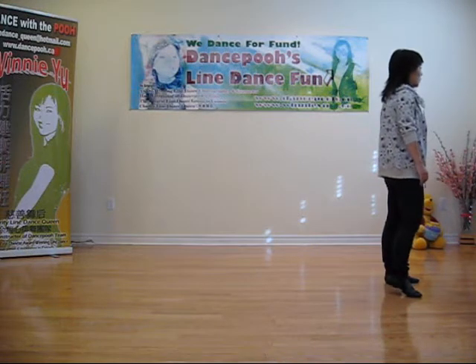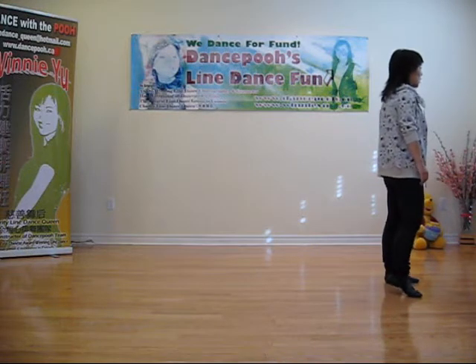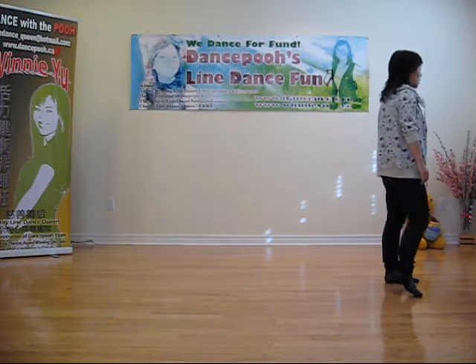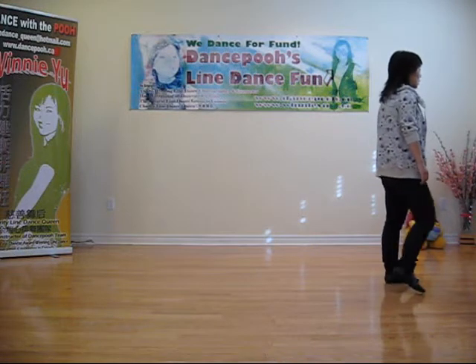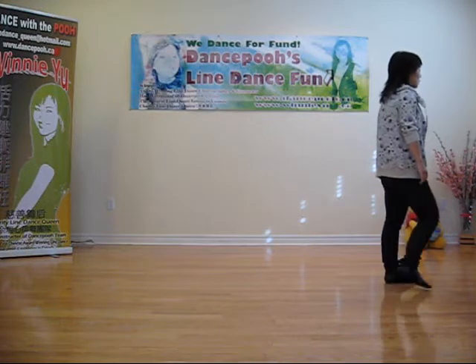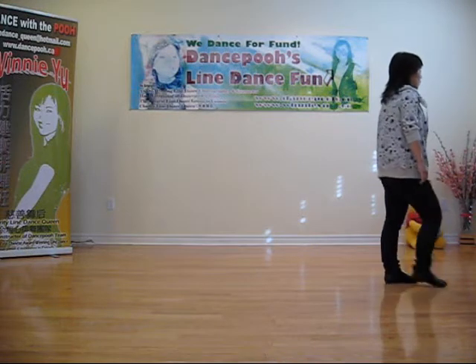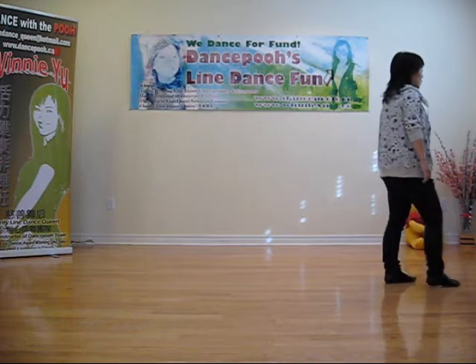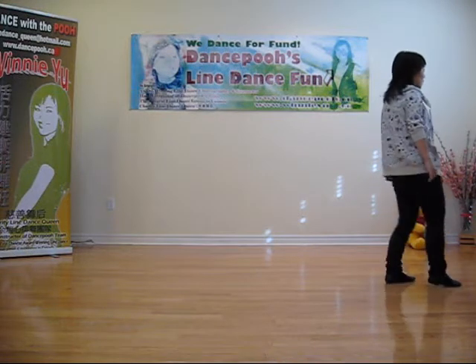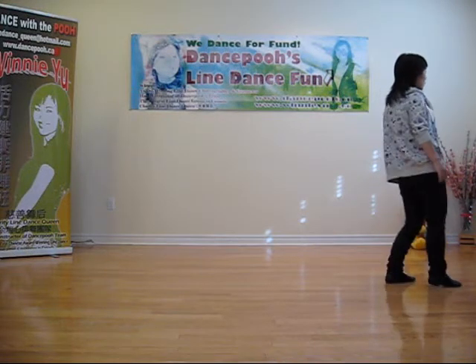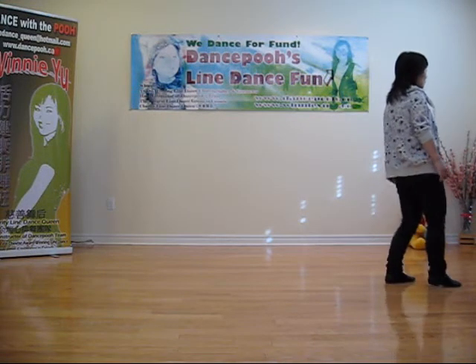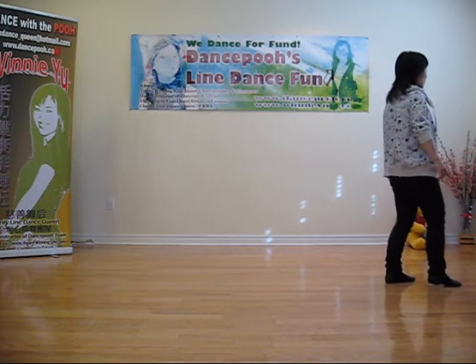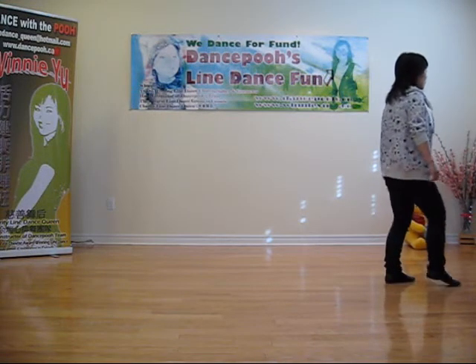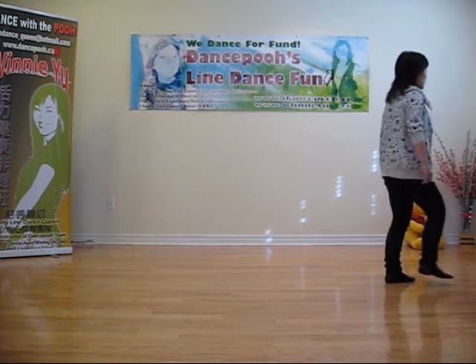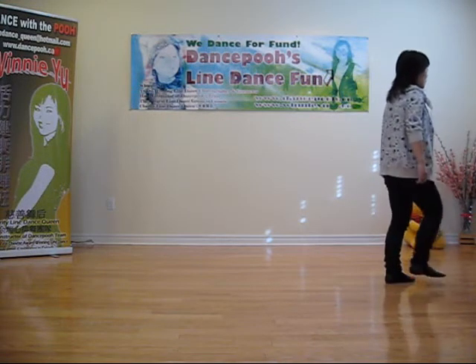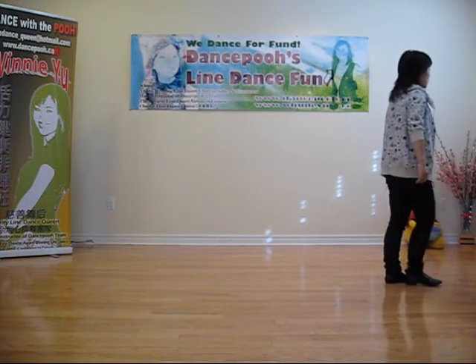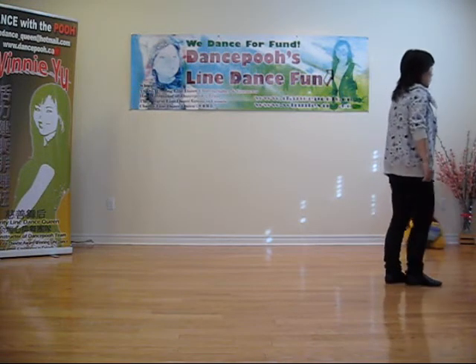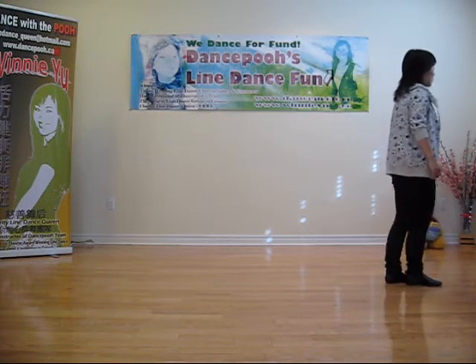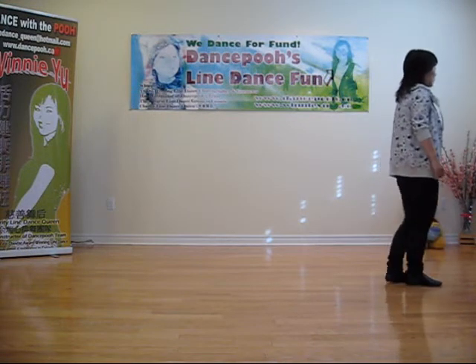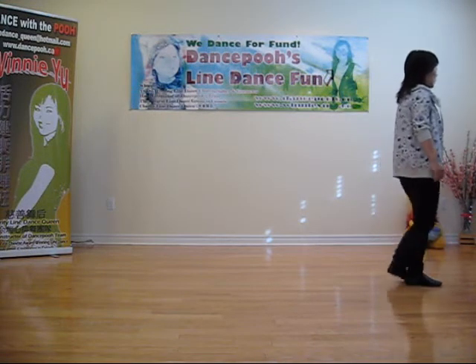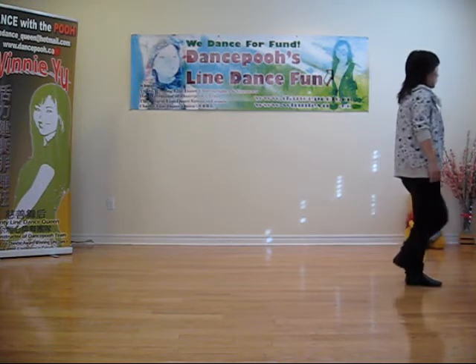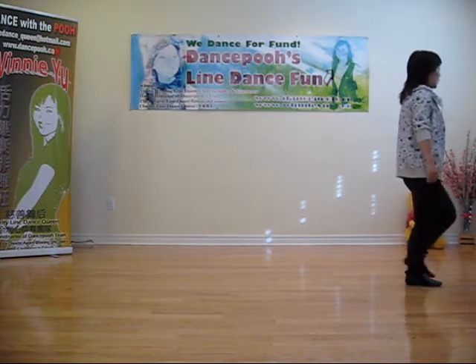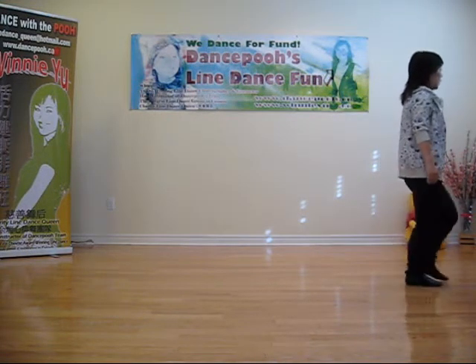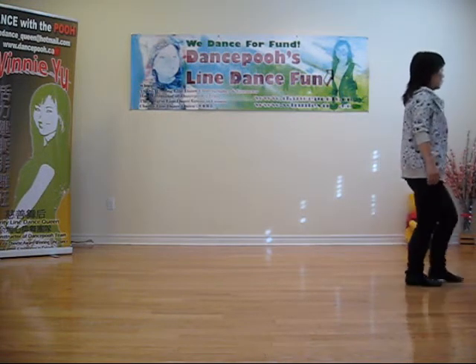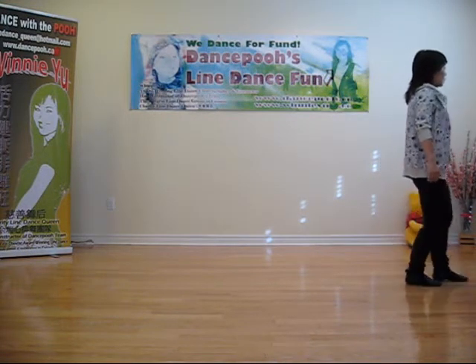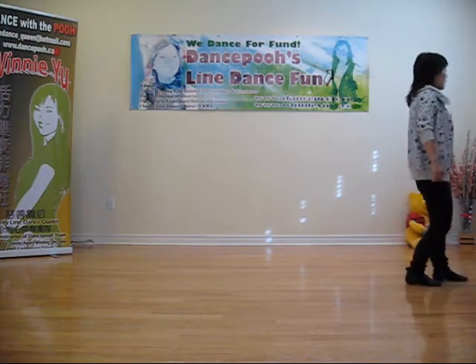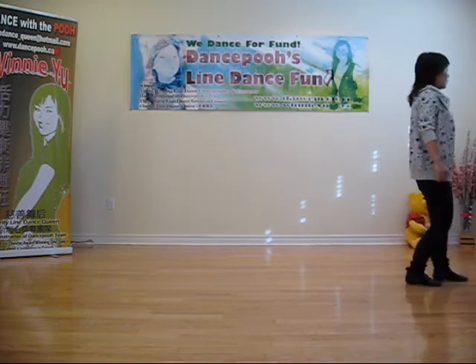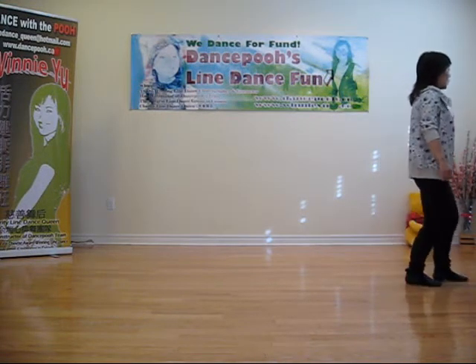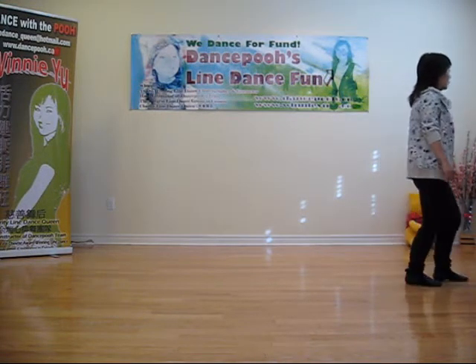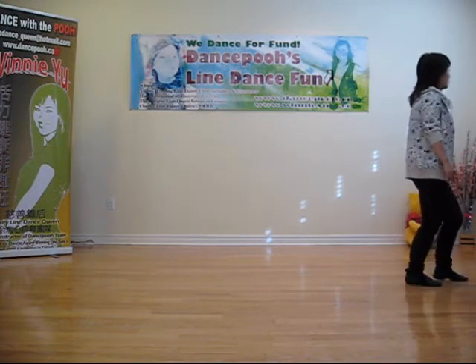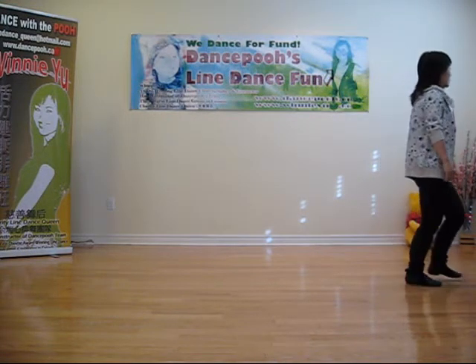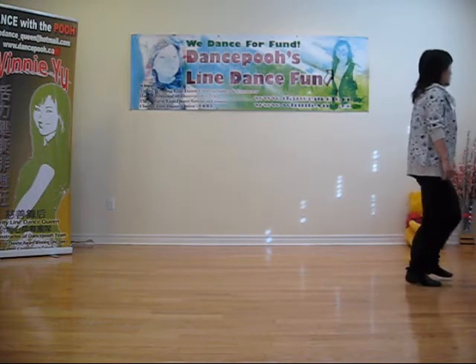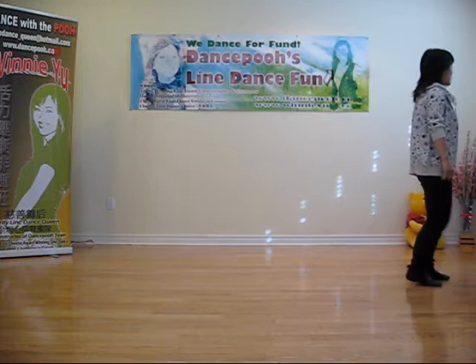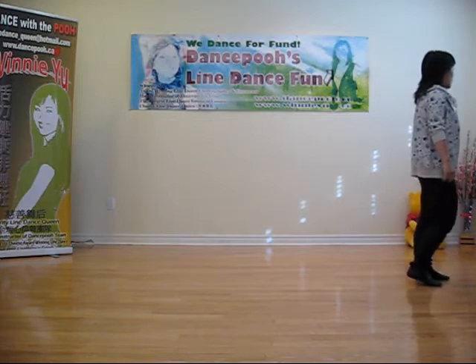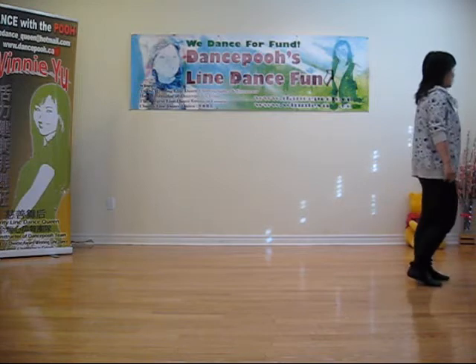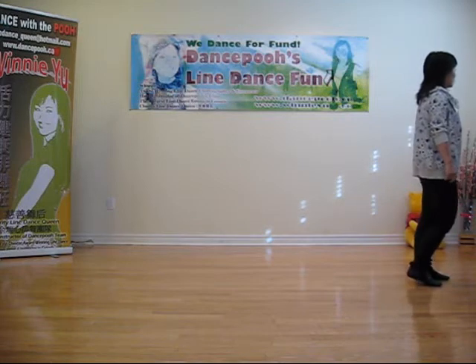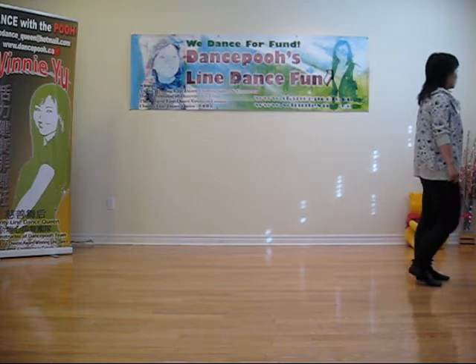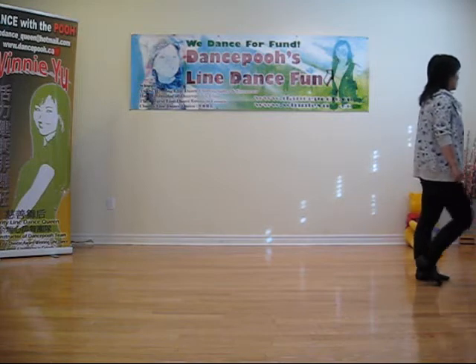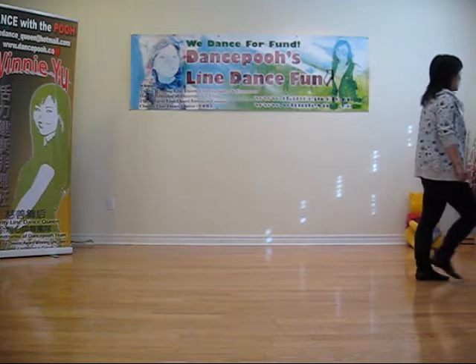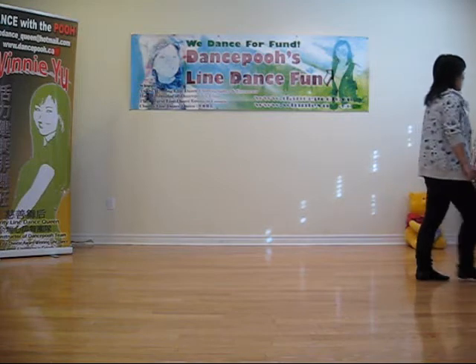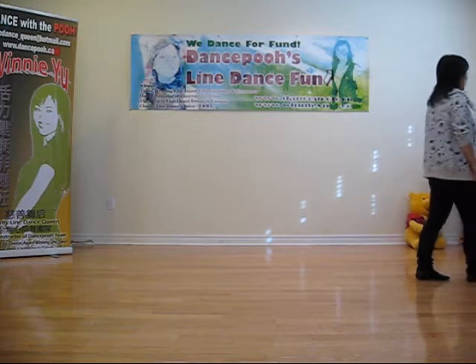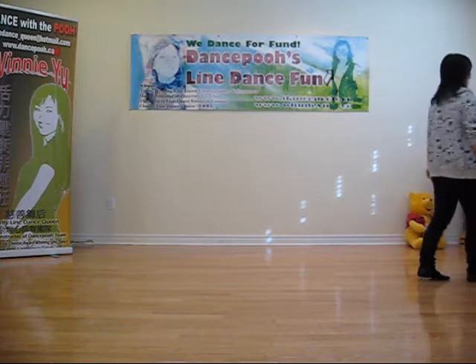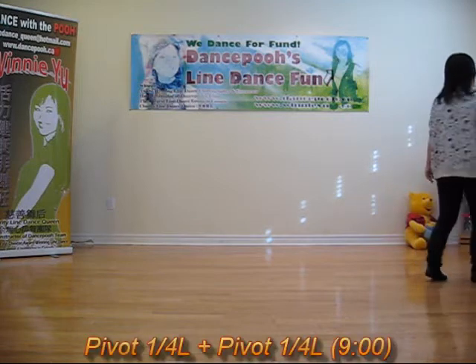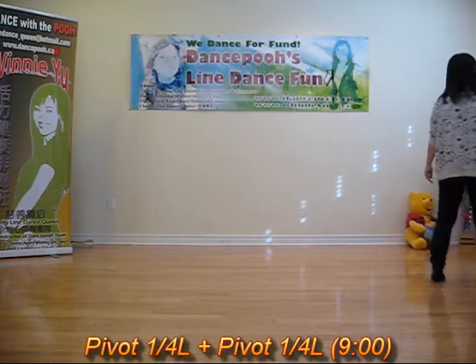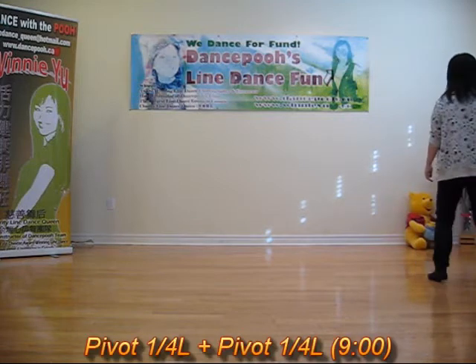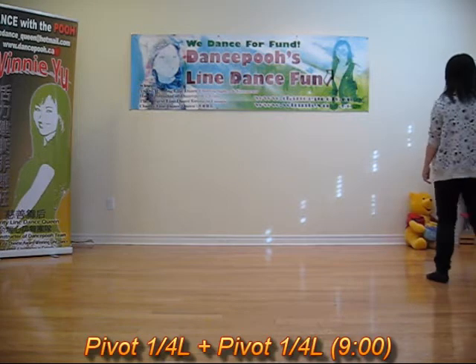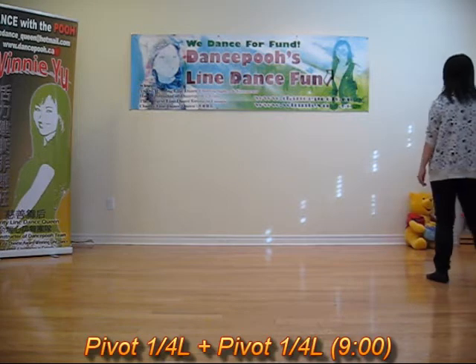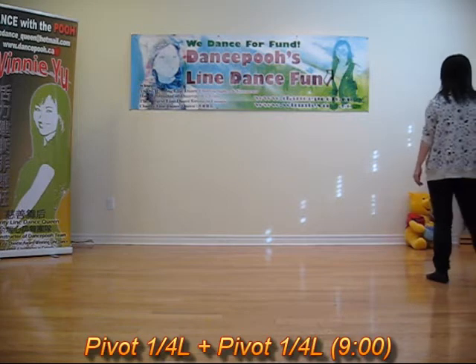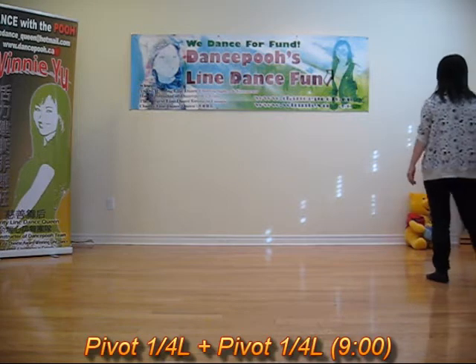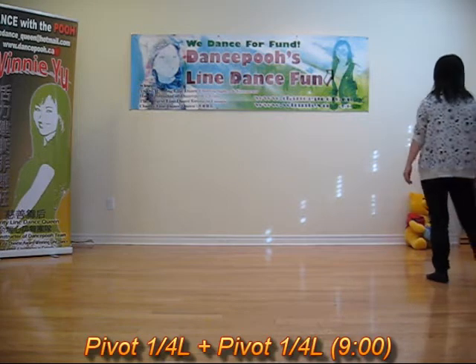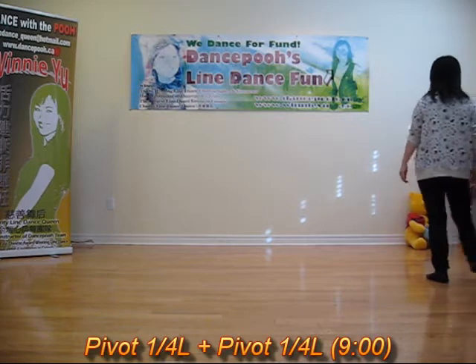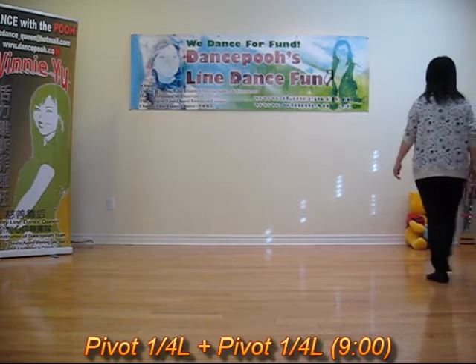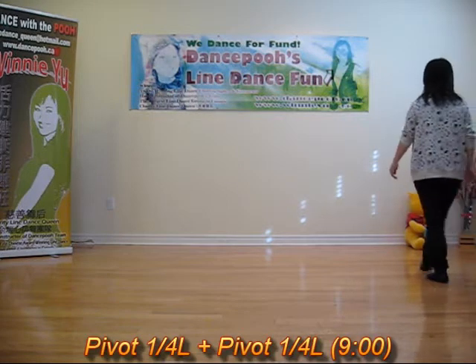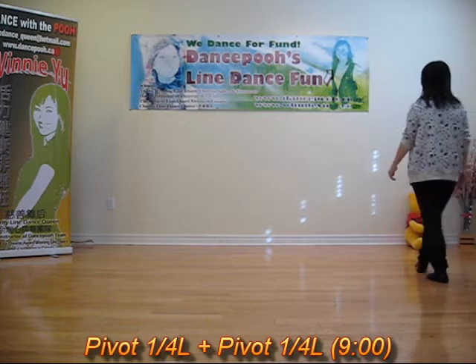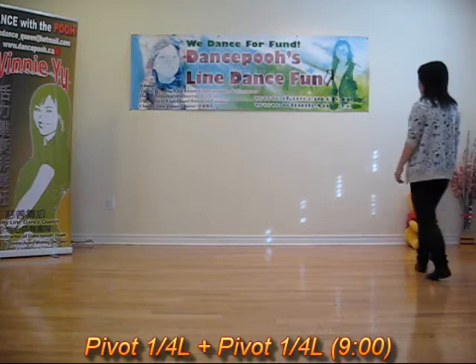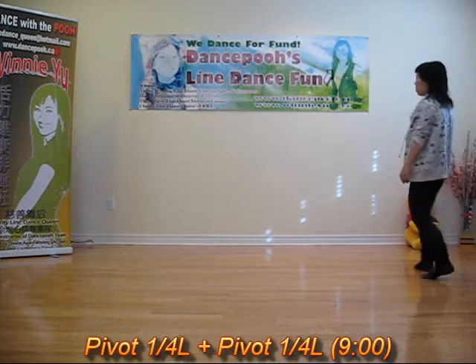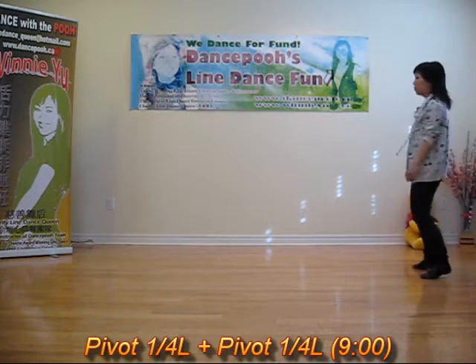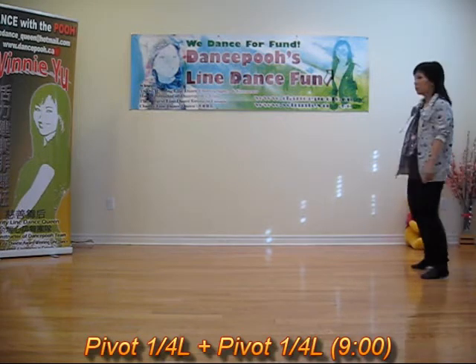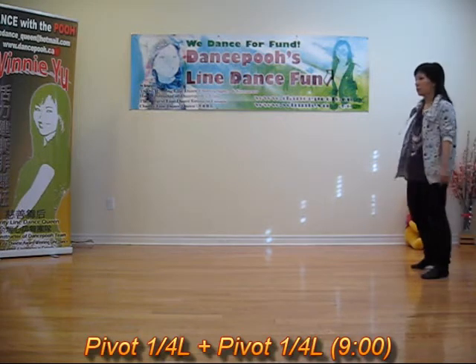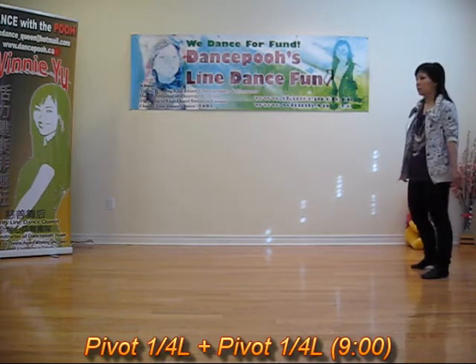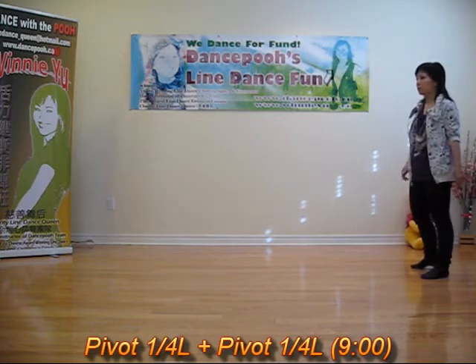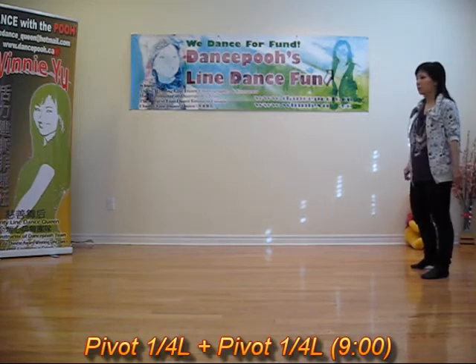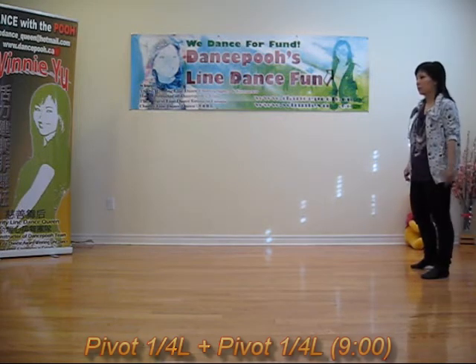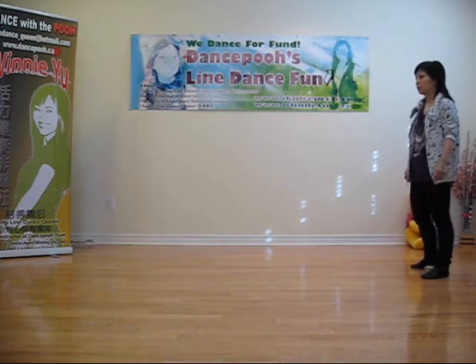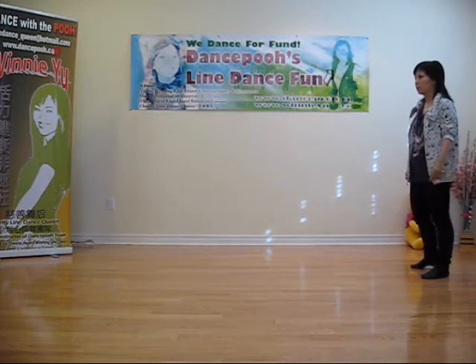Right, bum, hip, set. Left, bum, hip, set. Forward quarter turn, forward quarter turn.